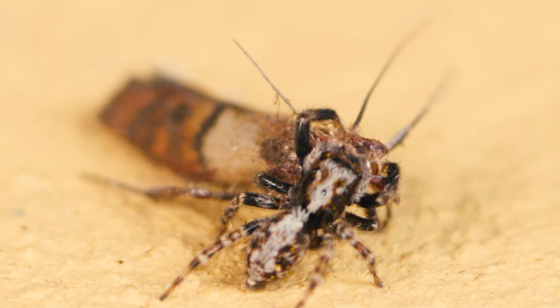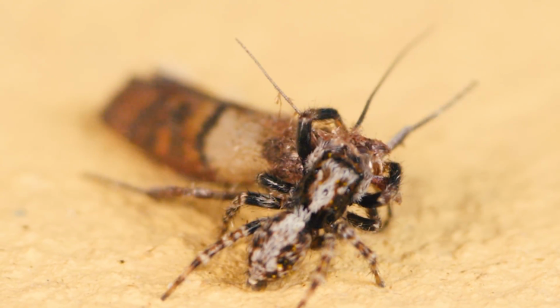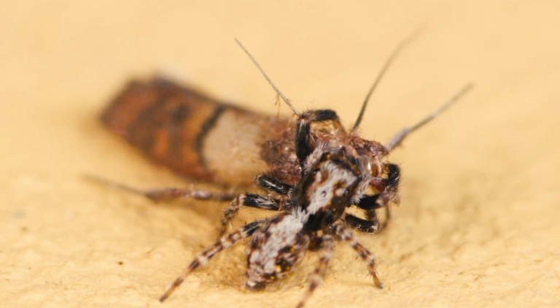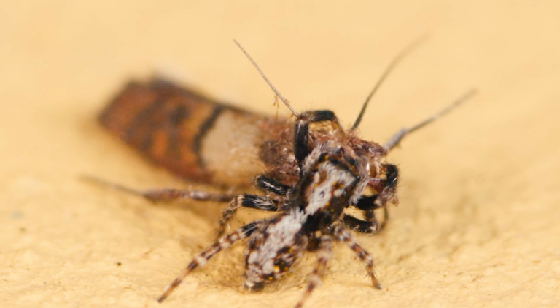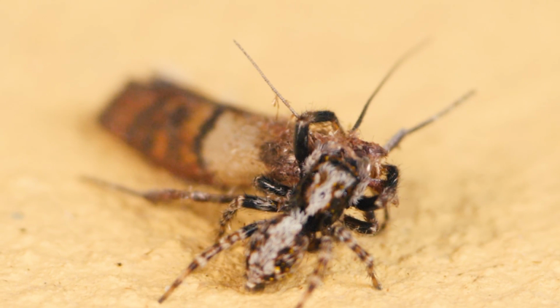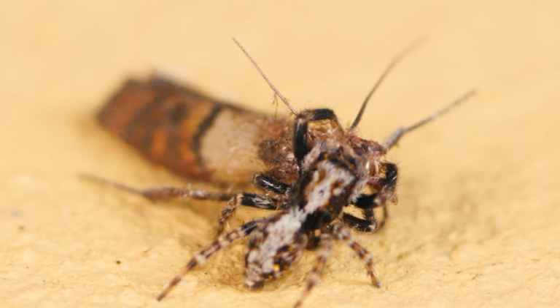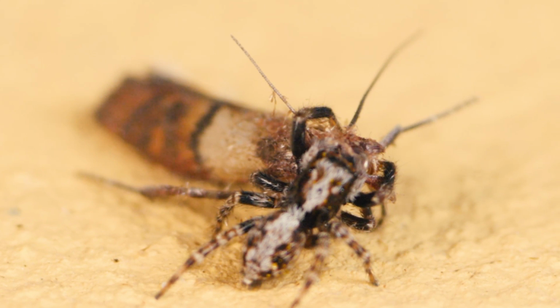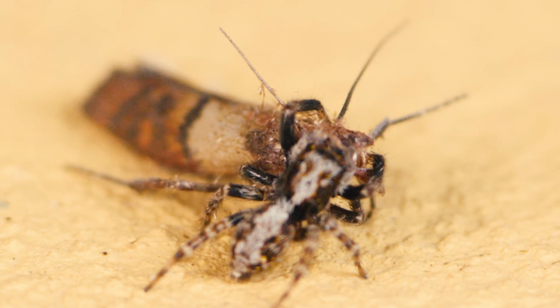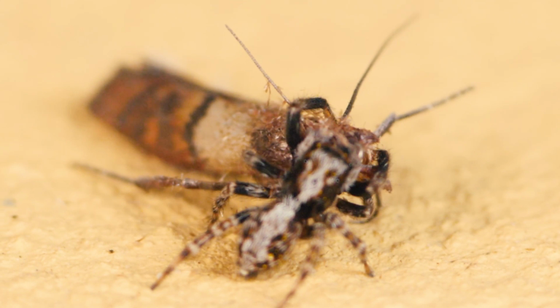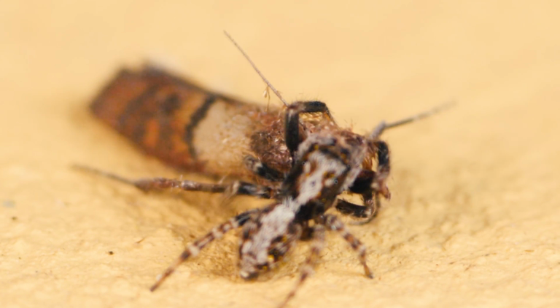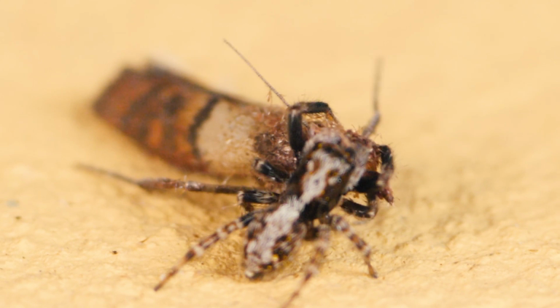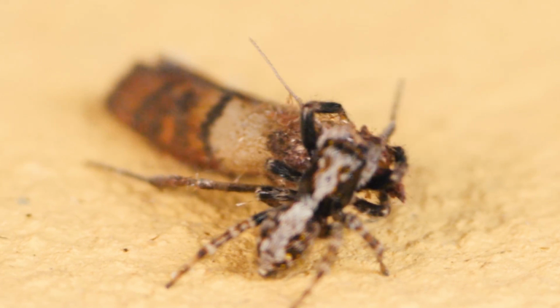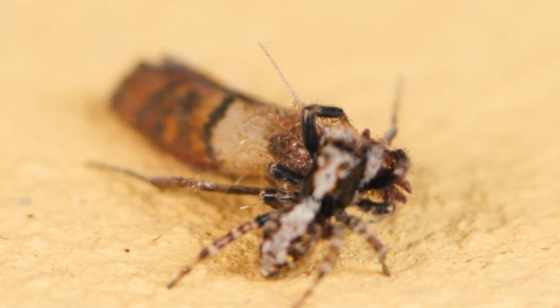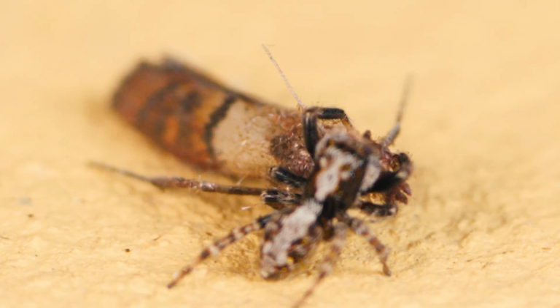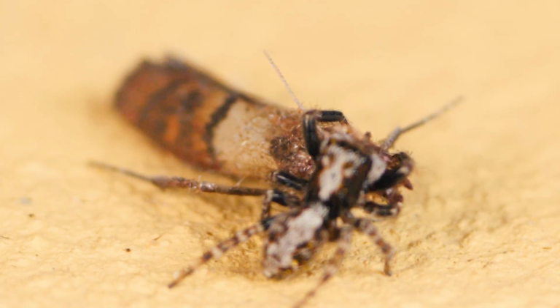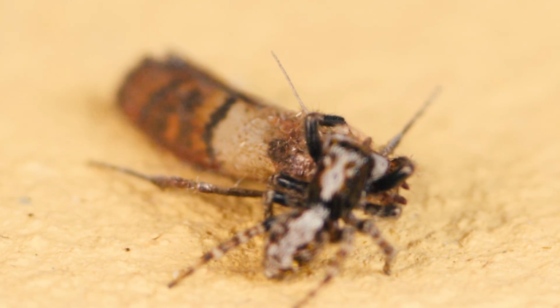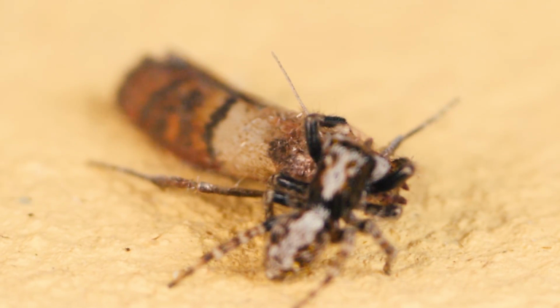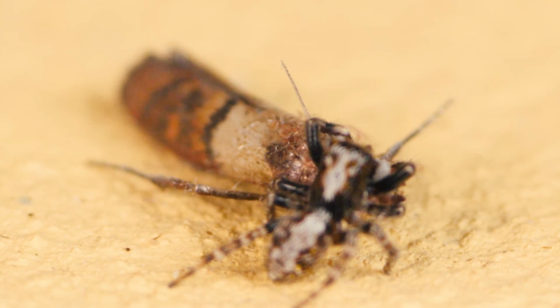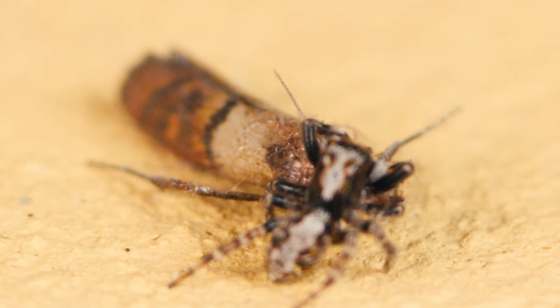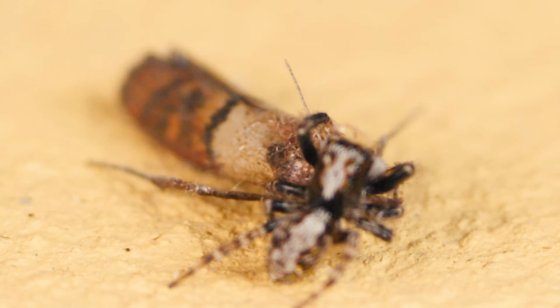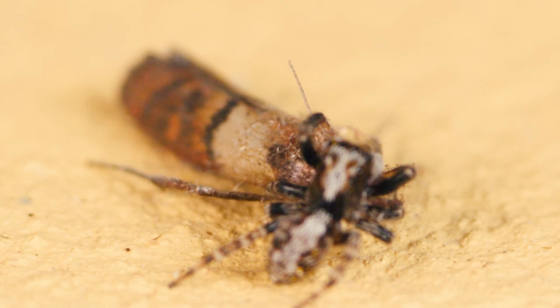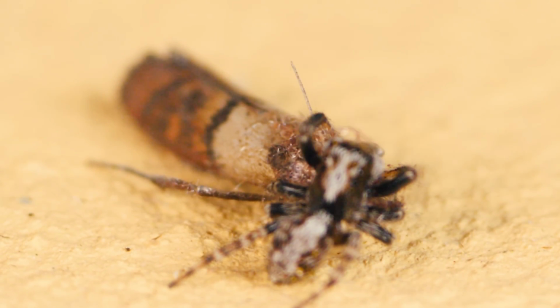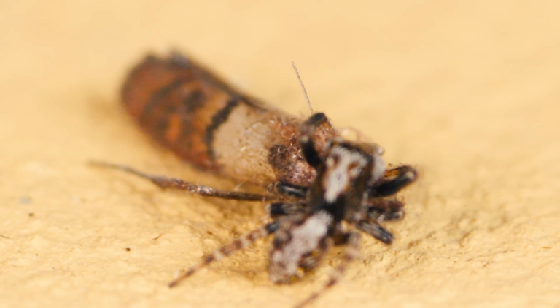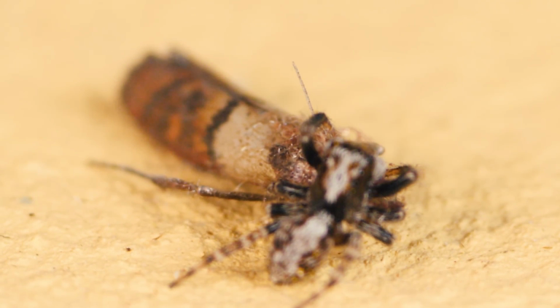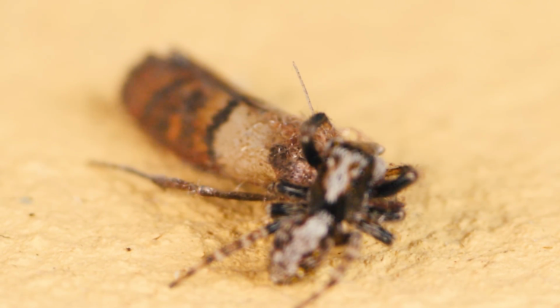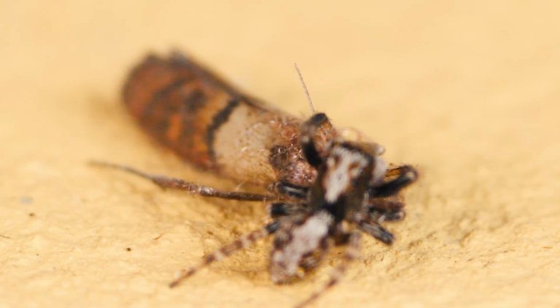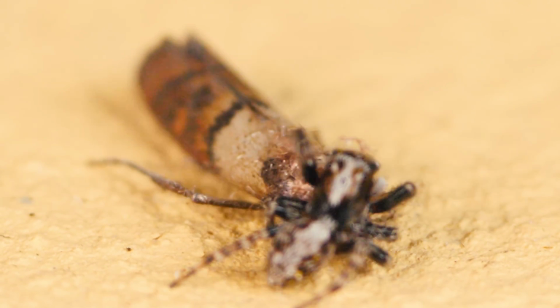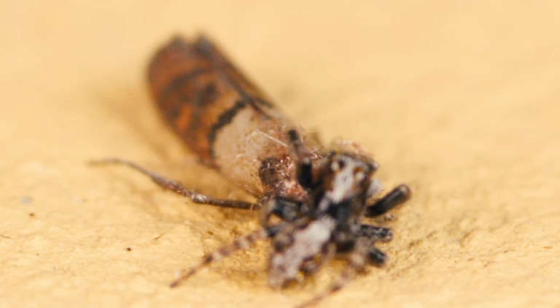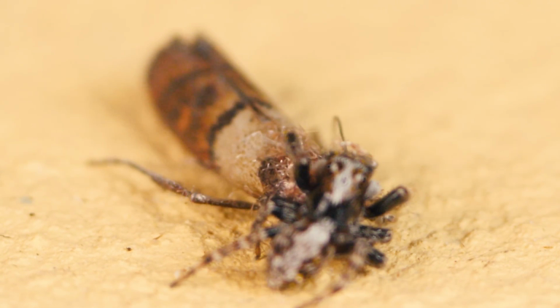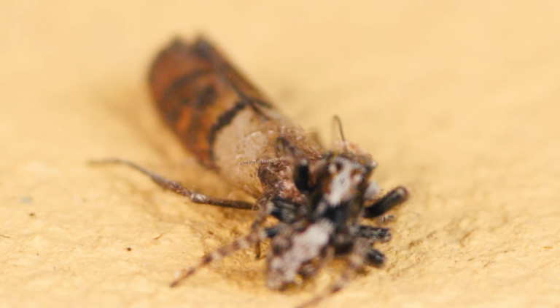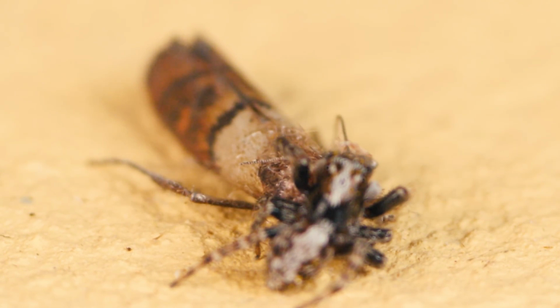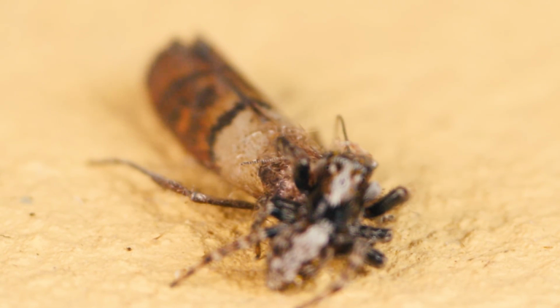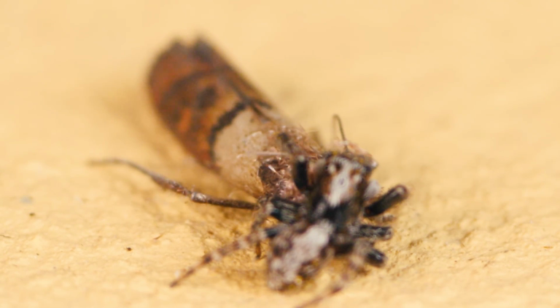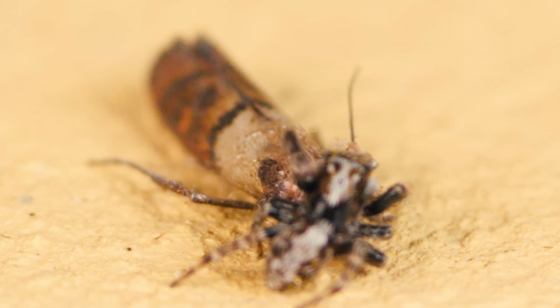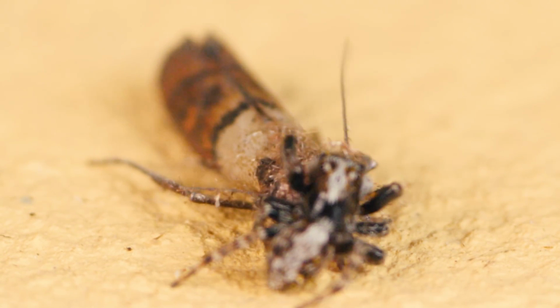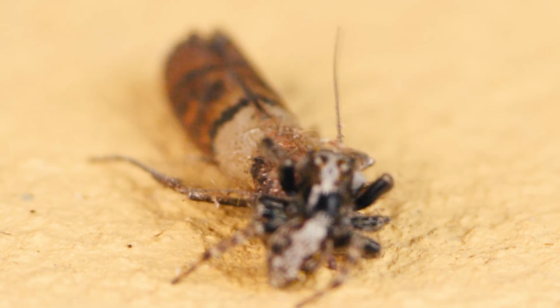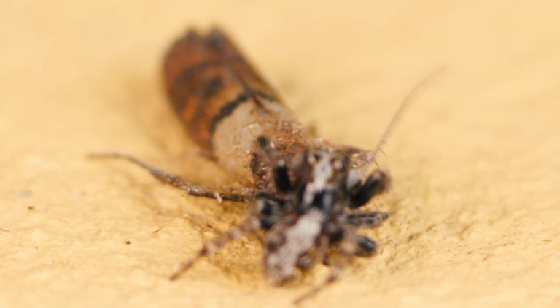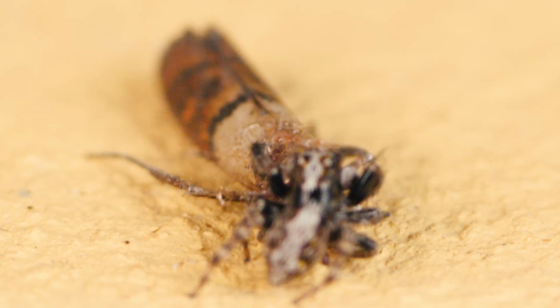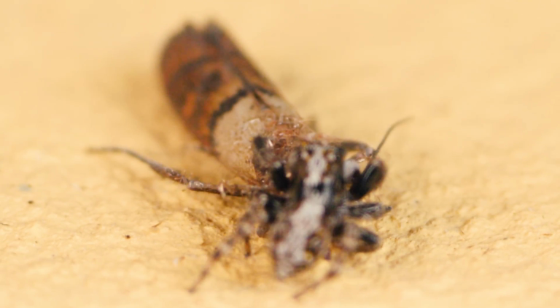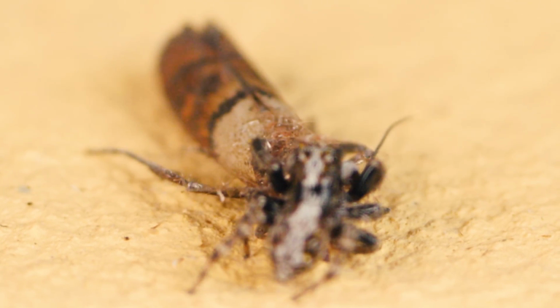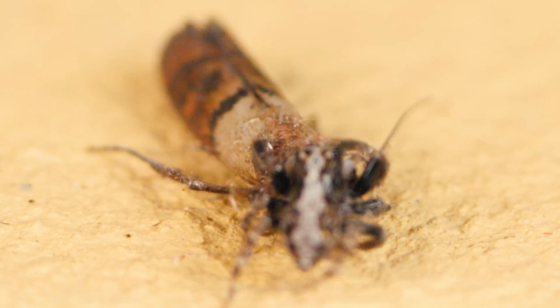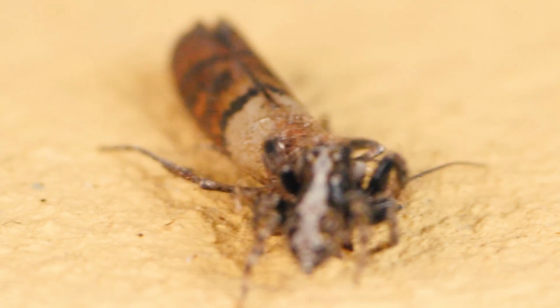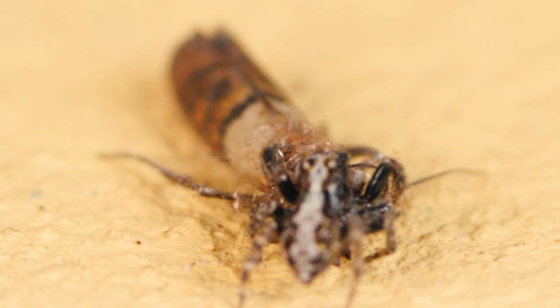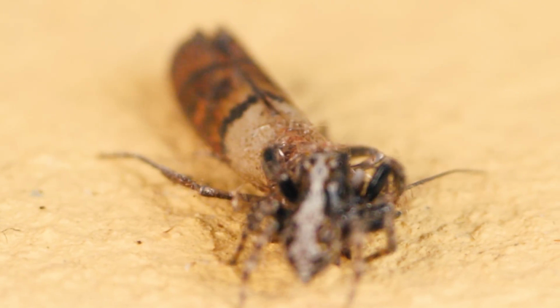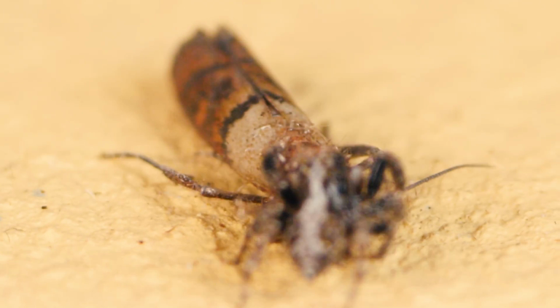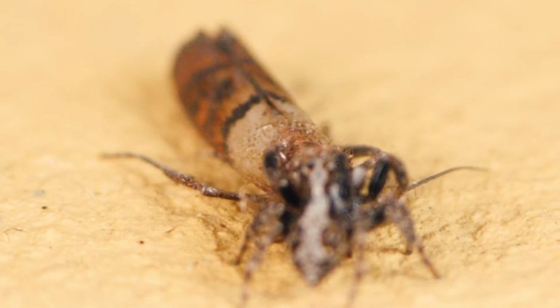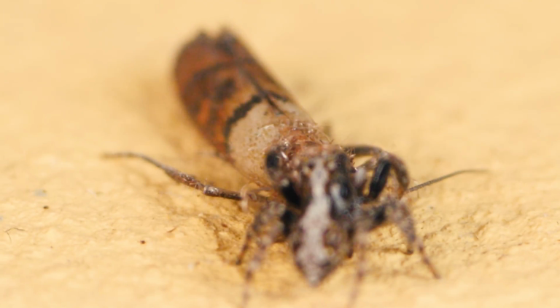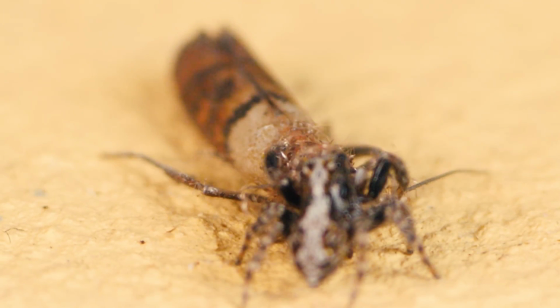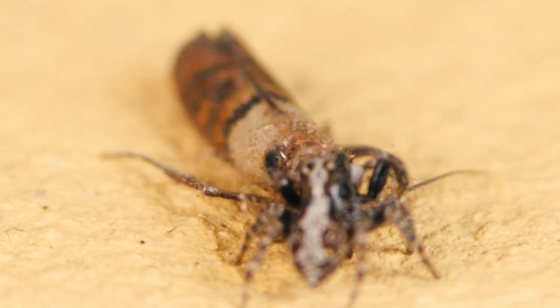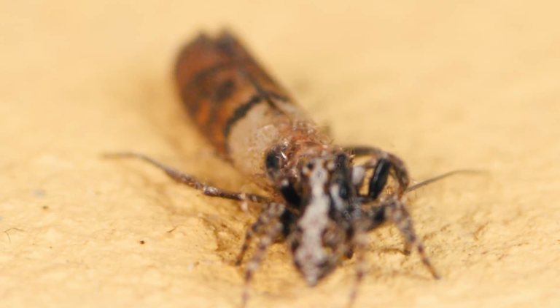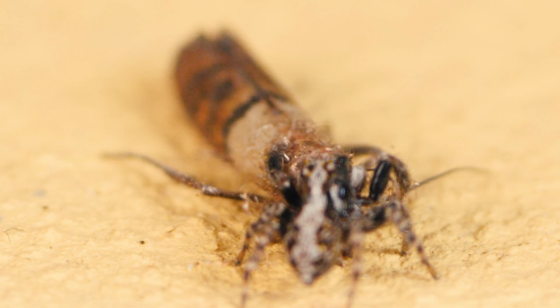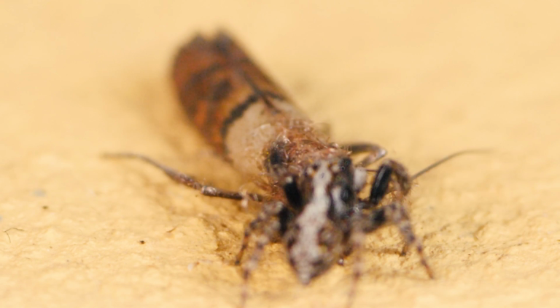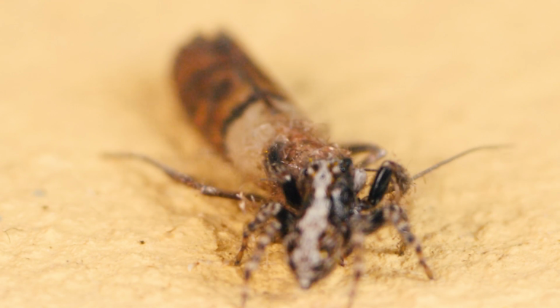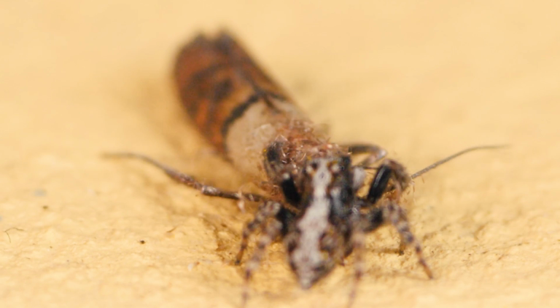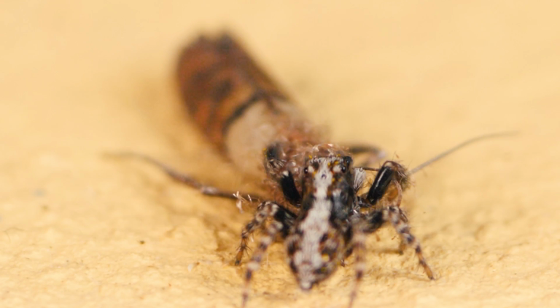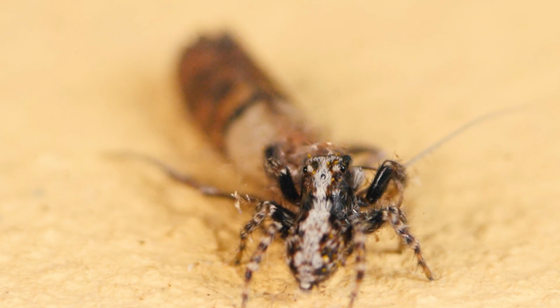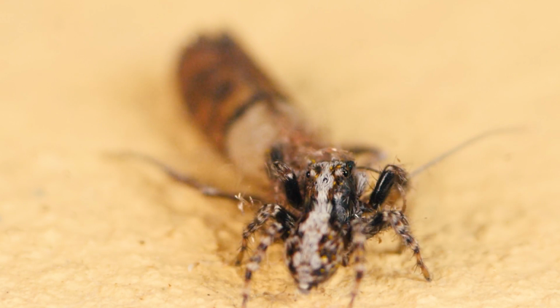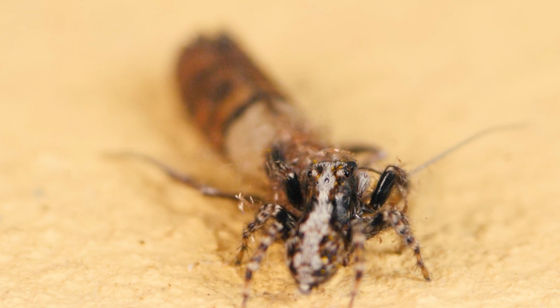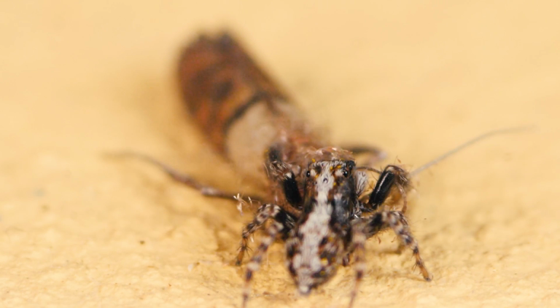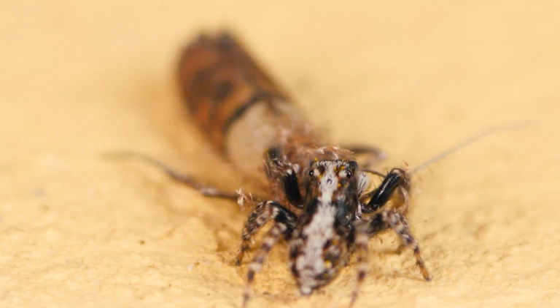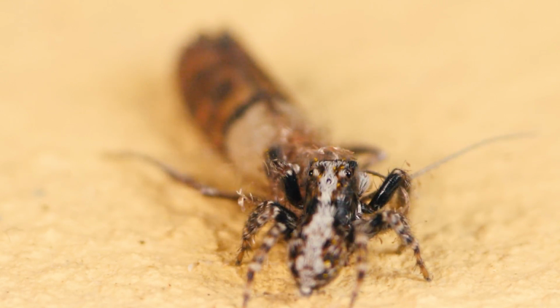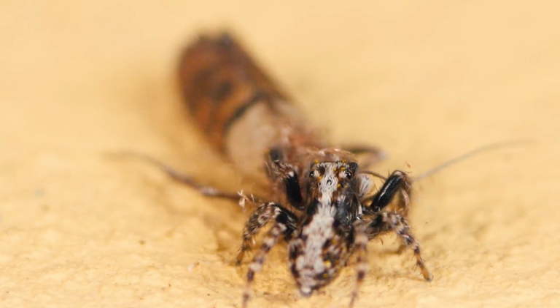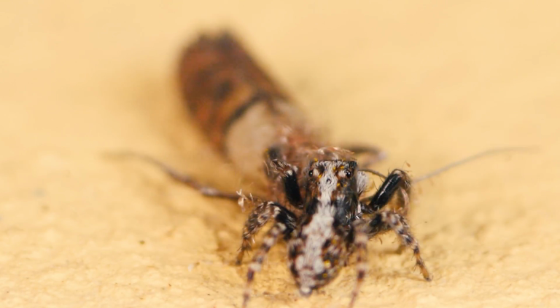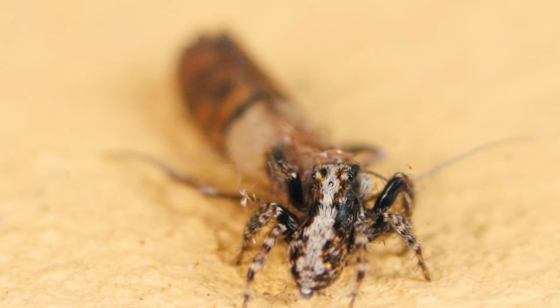Also, like praying mantises, the female eats the male after mating, which is habitual. Males do not resist, although they can.